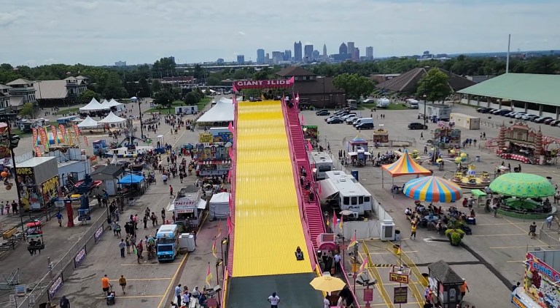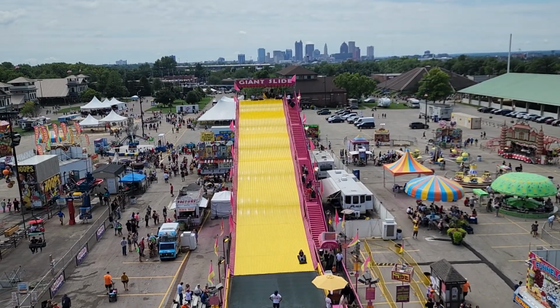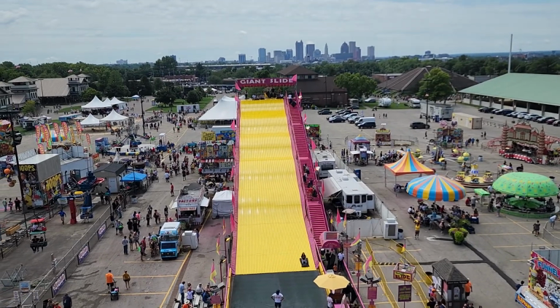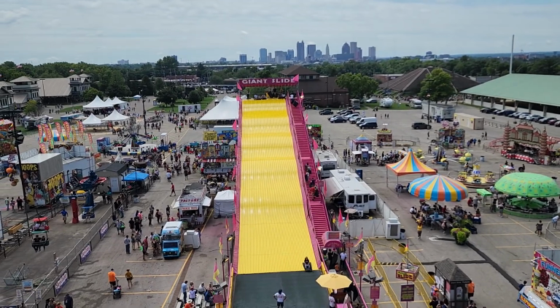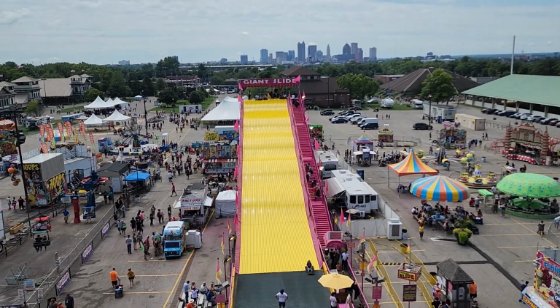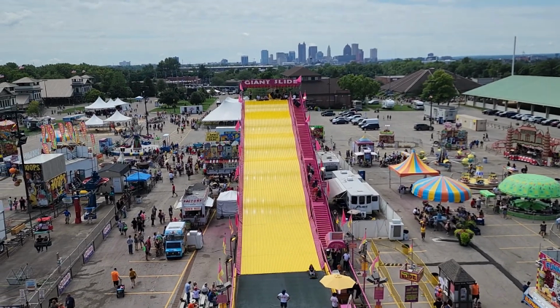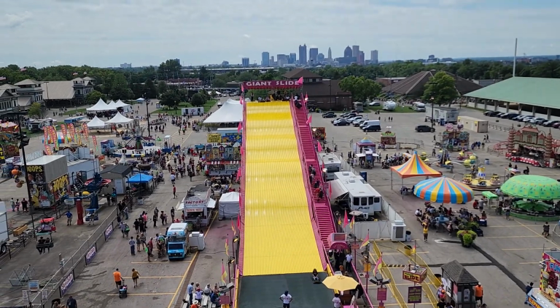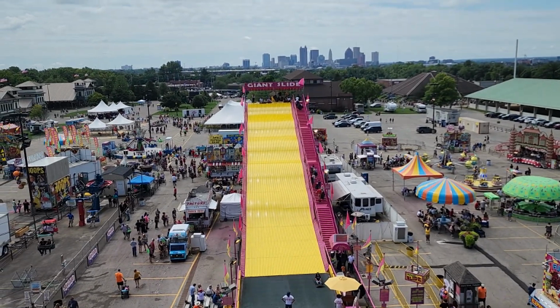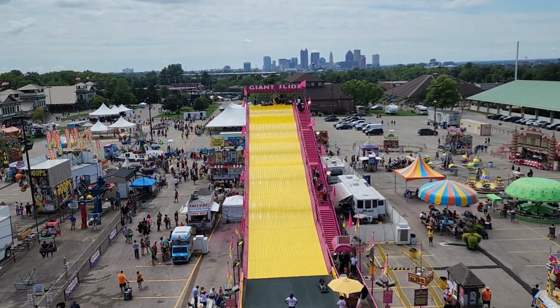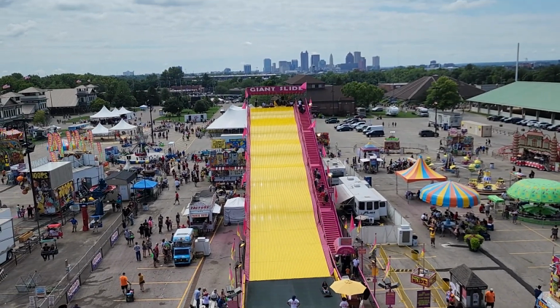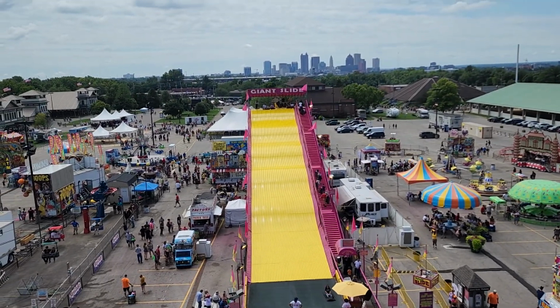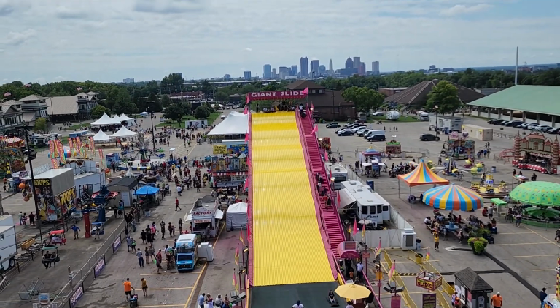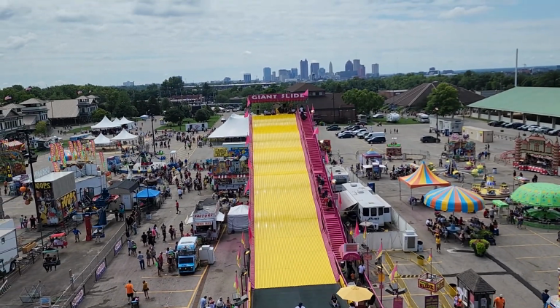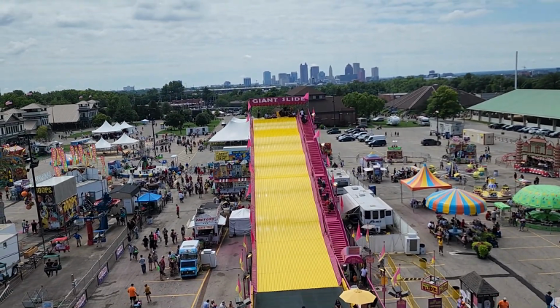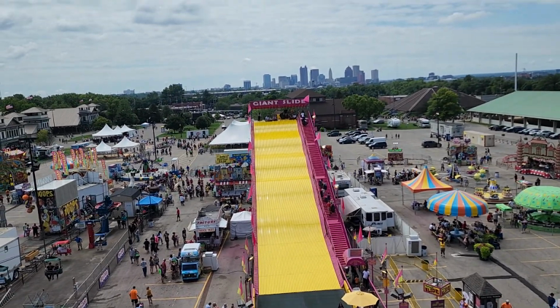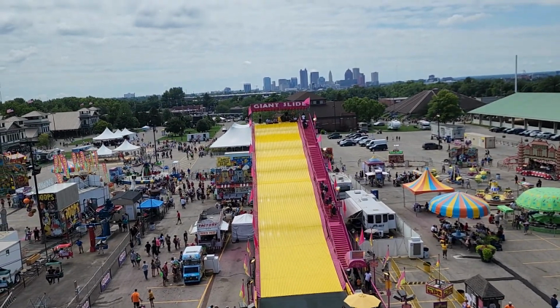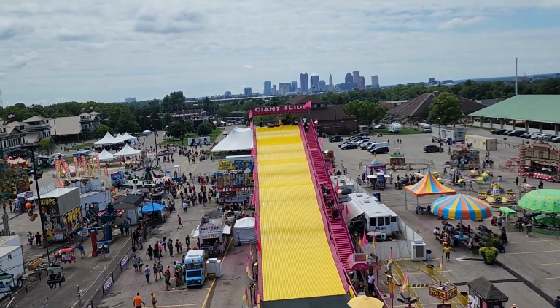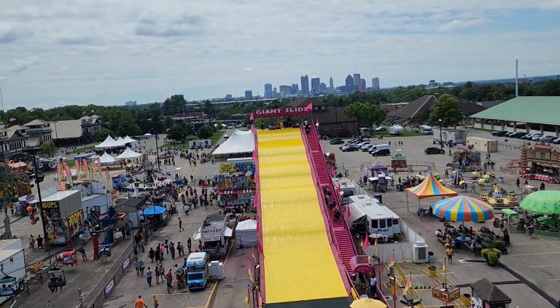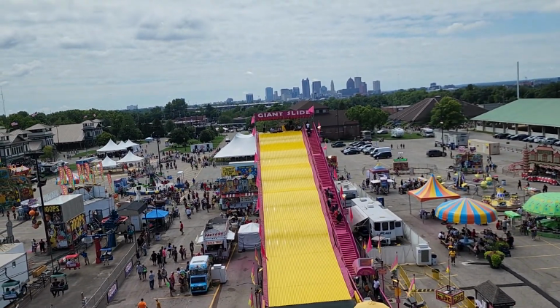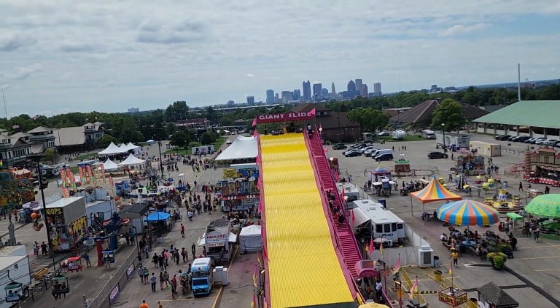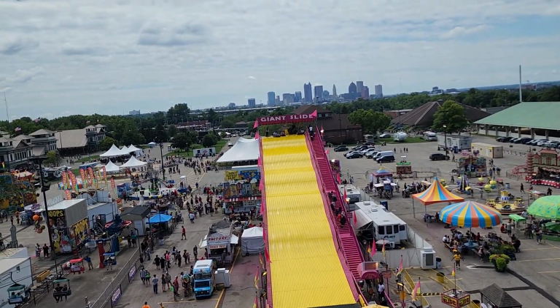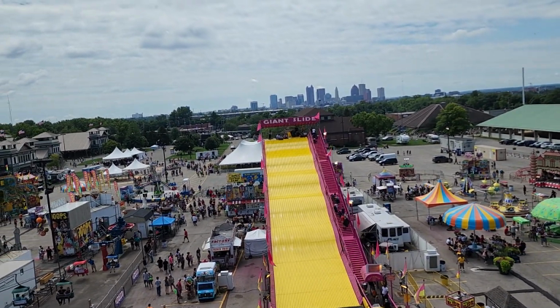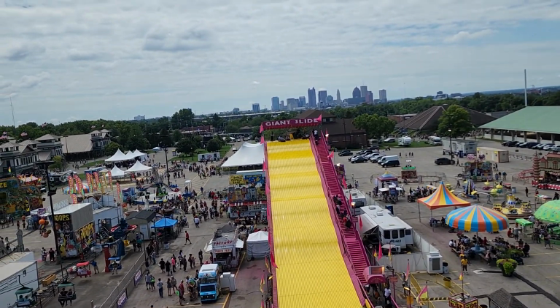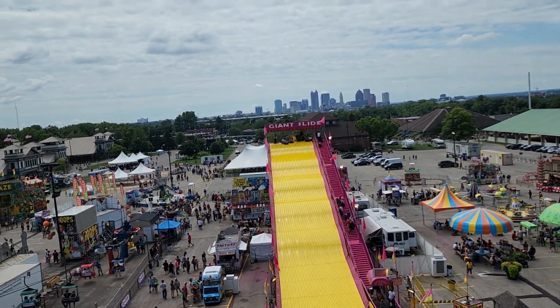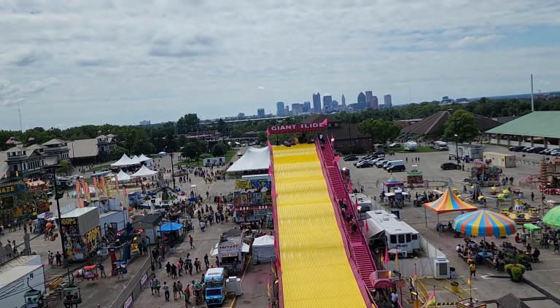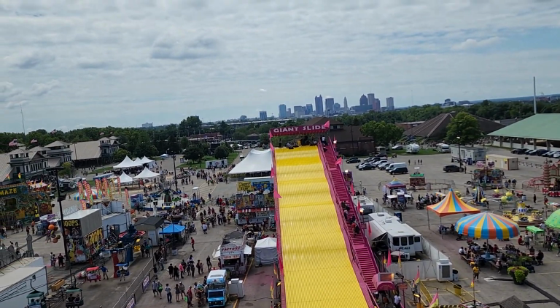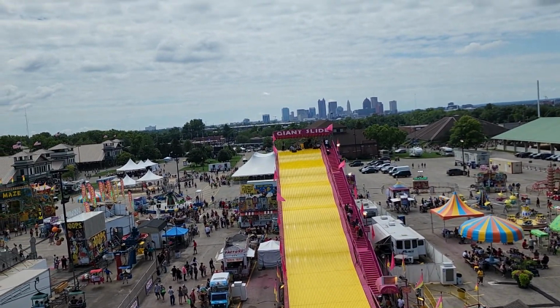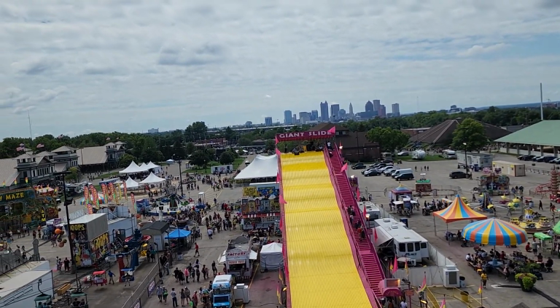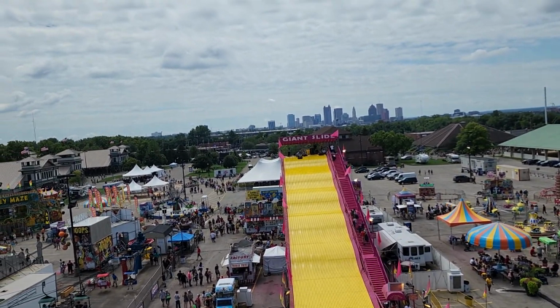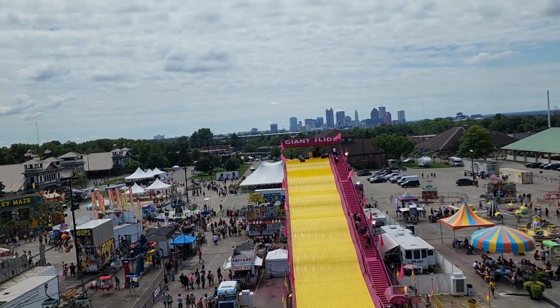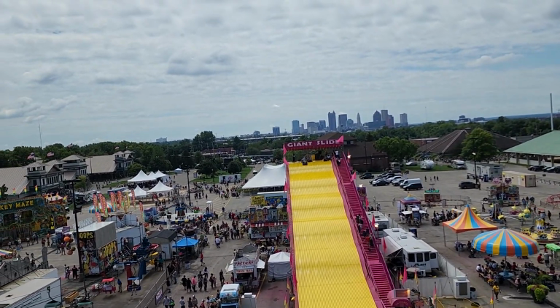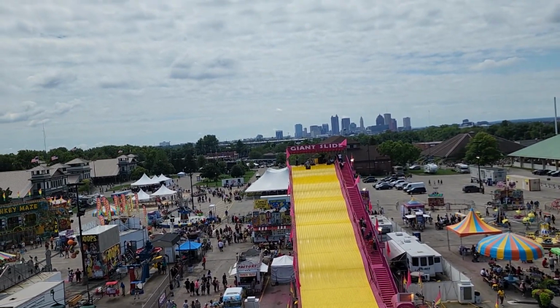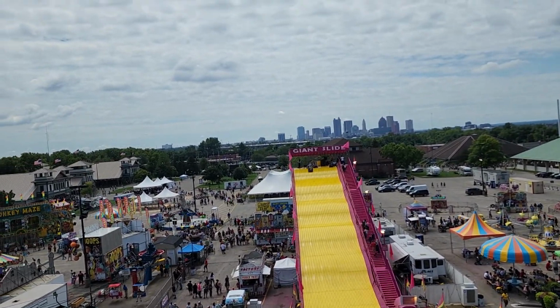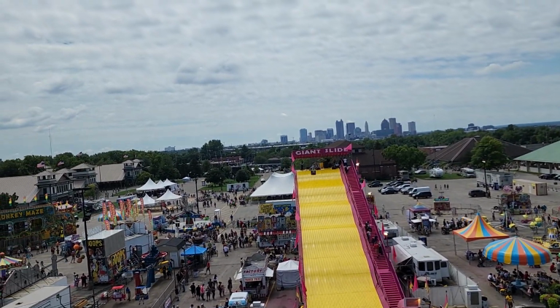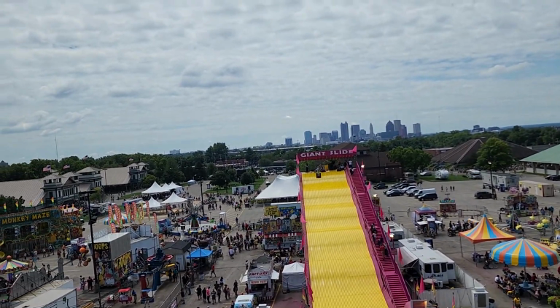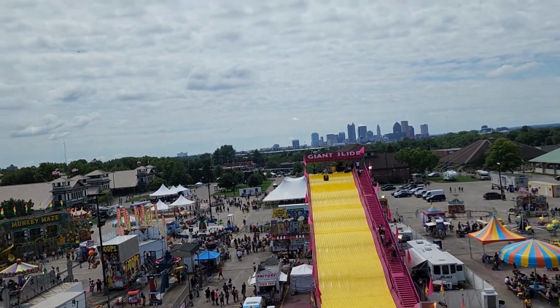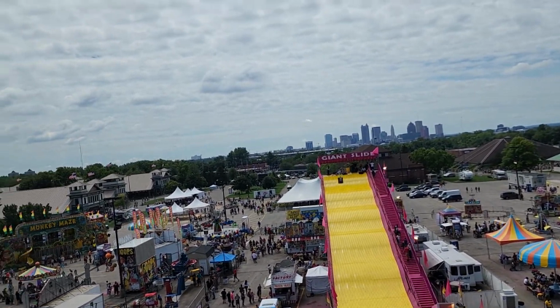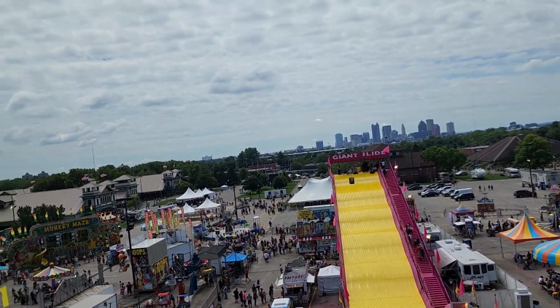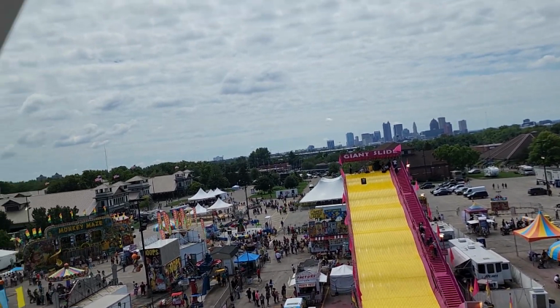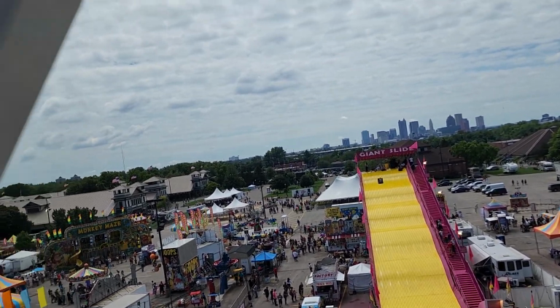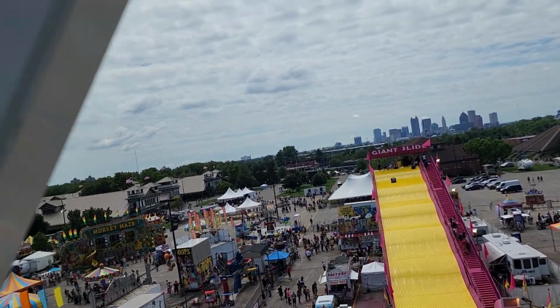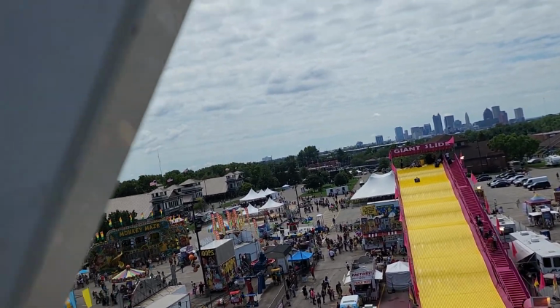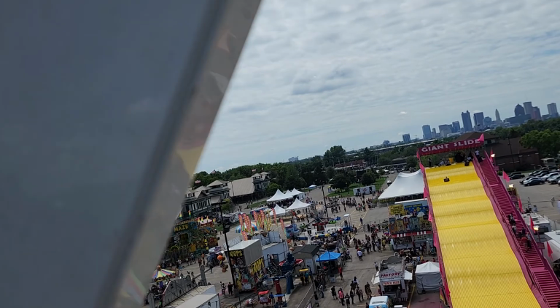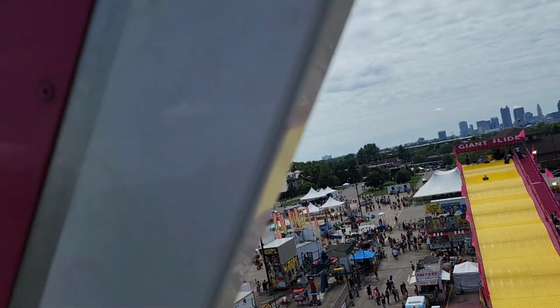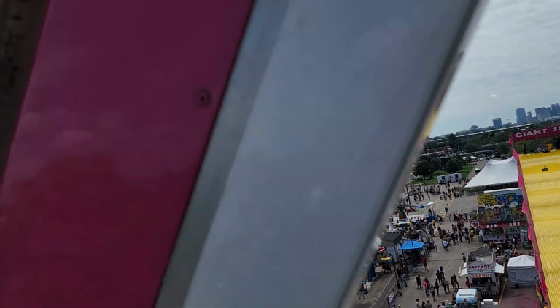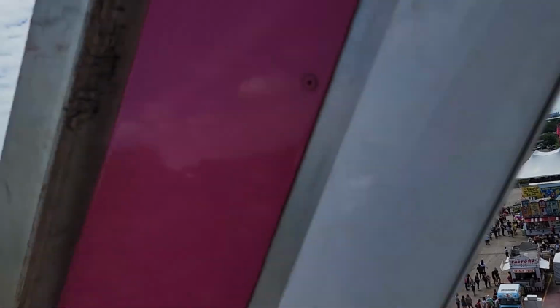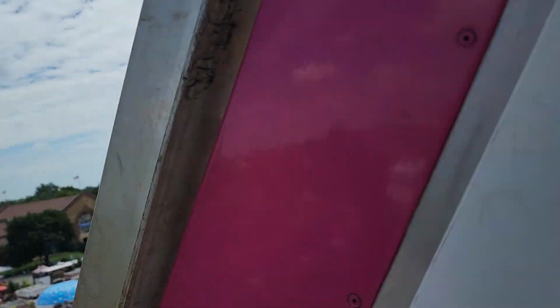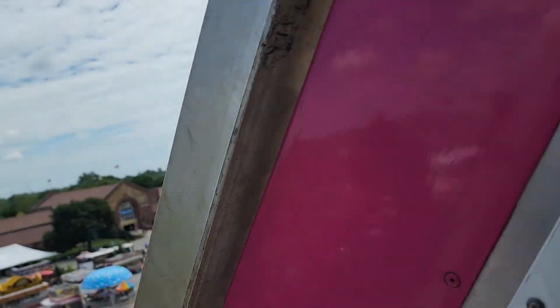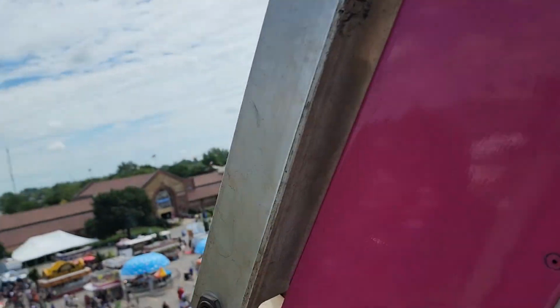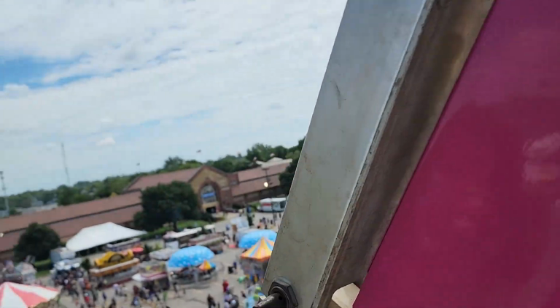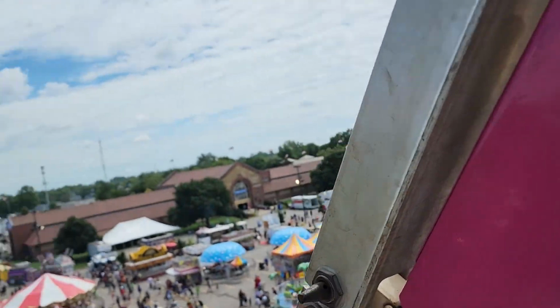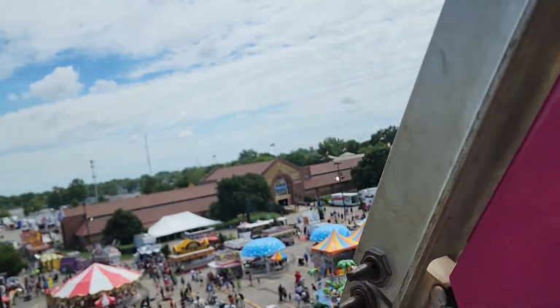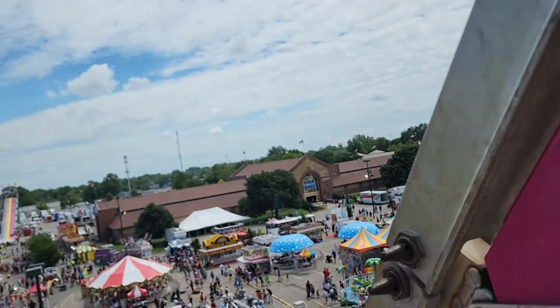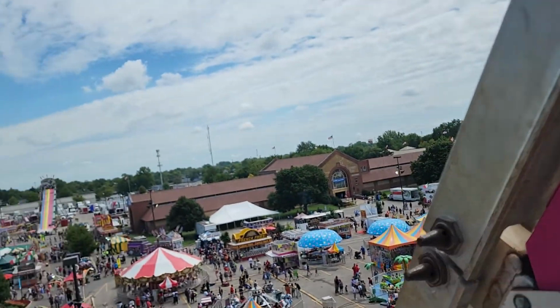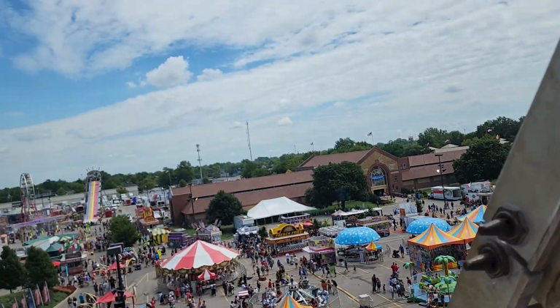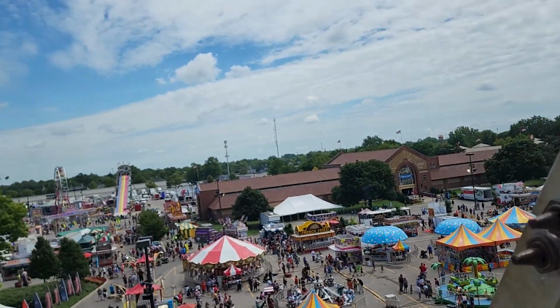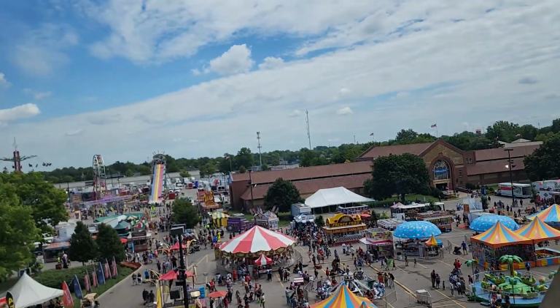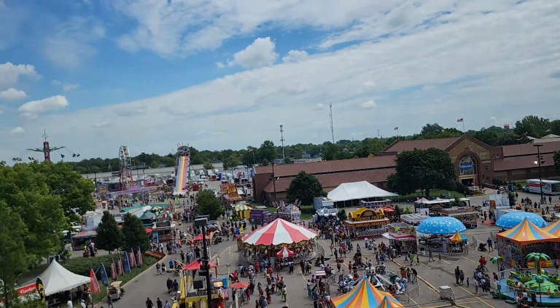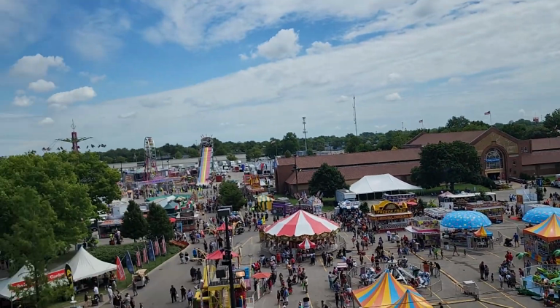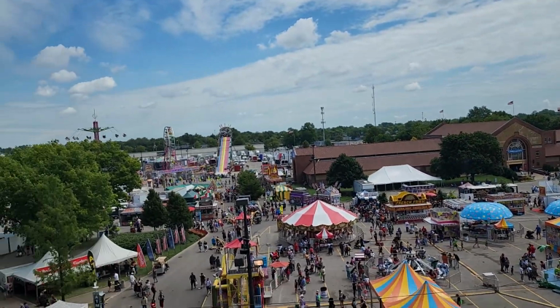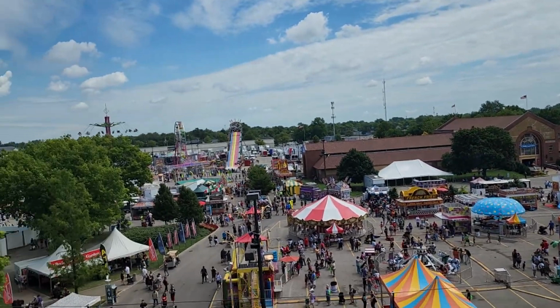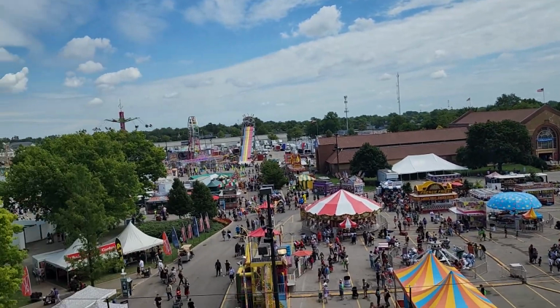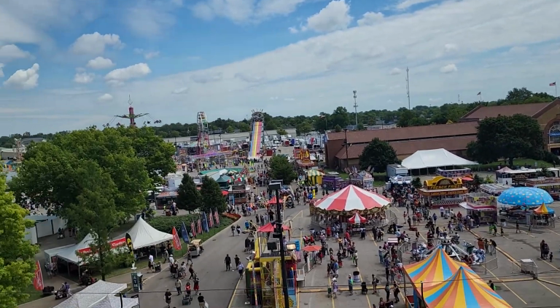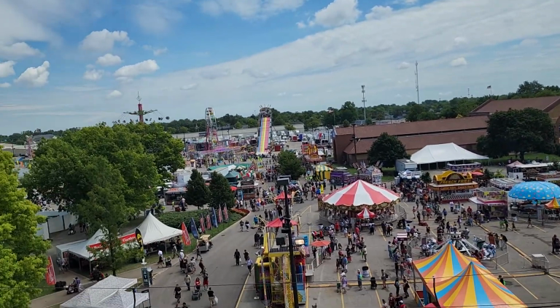We're gonna do that giant slide next — it's pretty fun. You're gonna be on the fast track slide over there too.